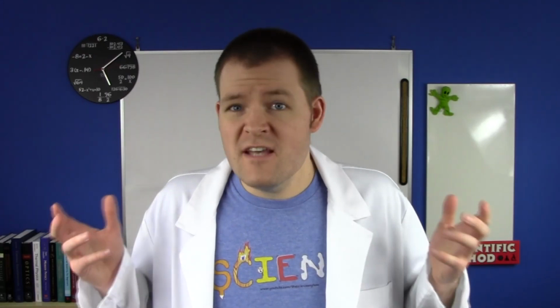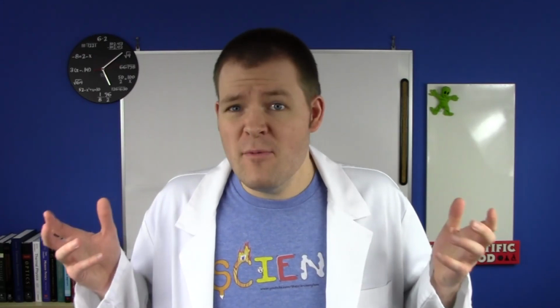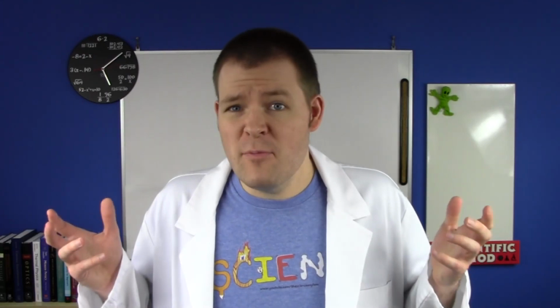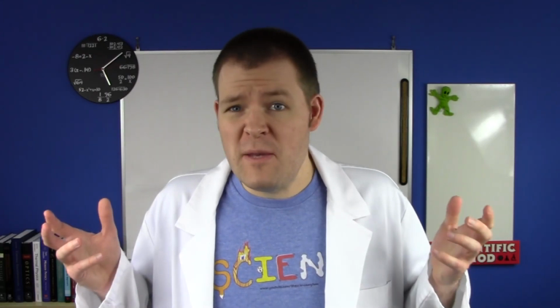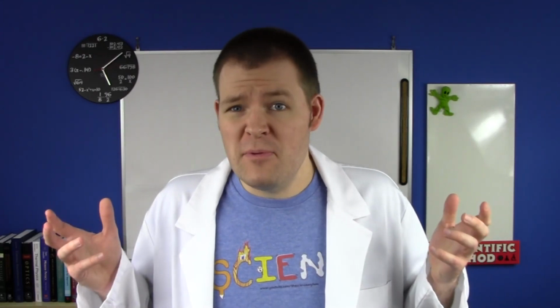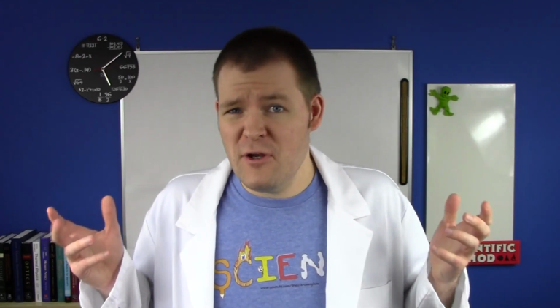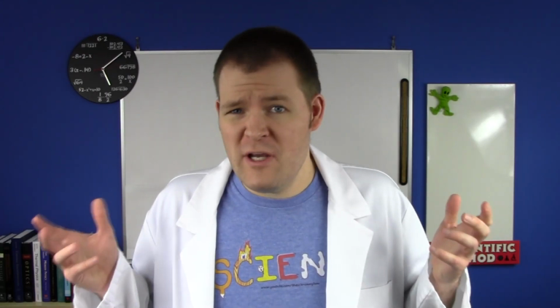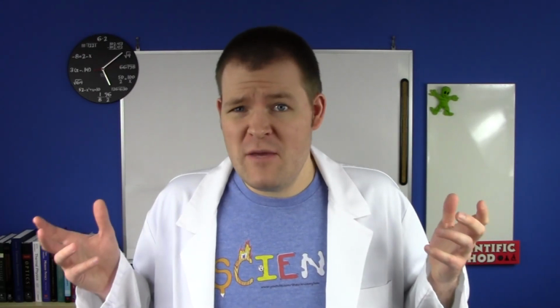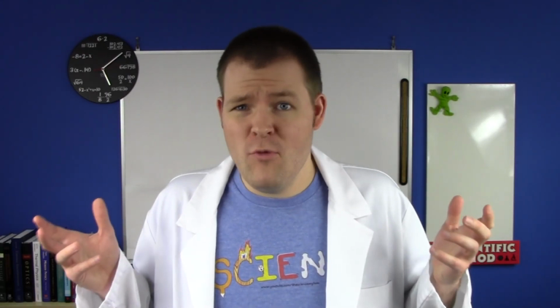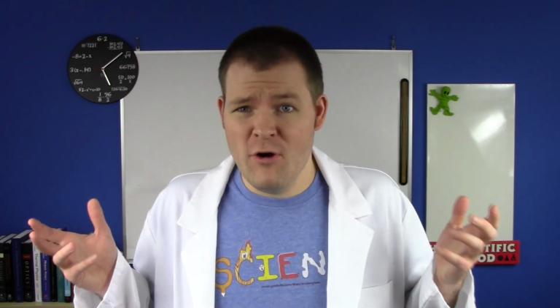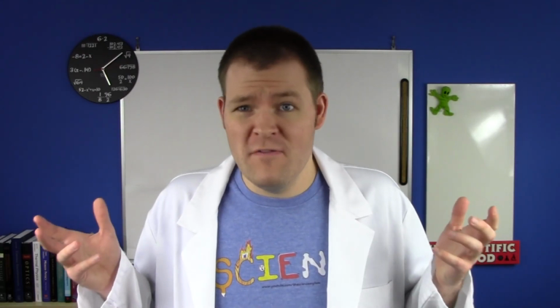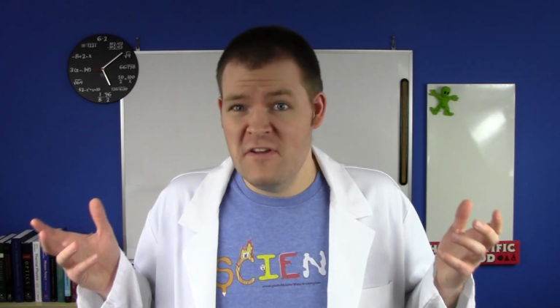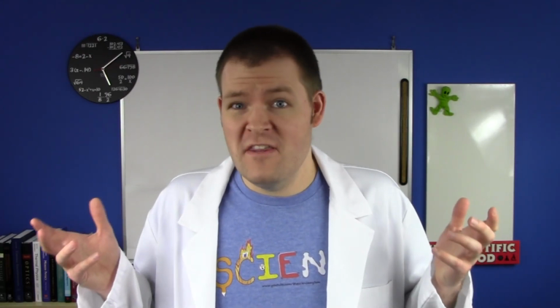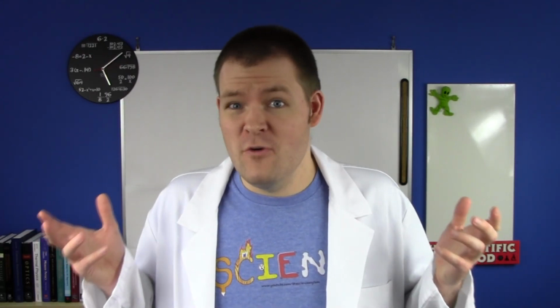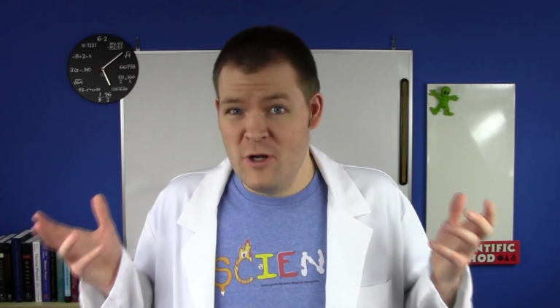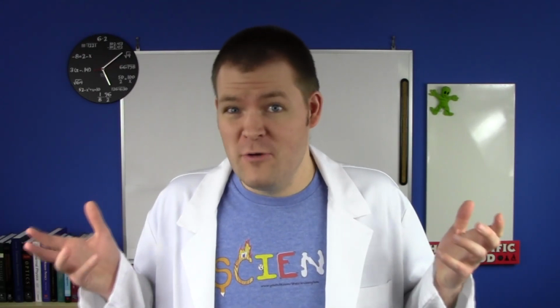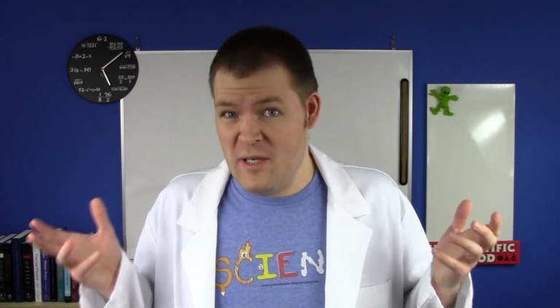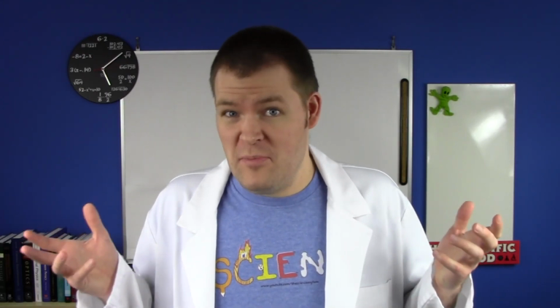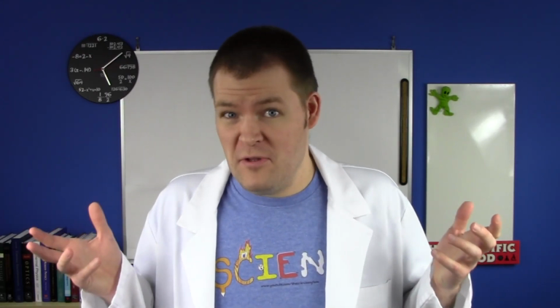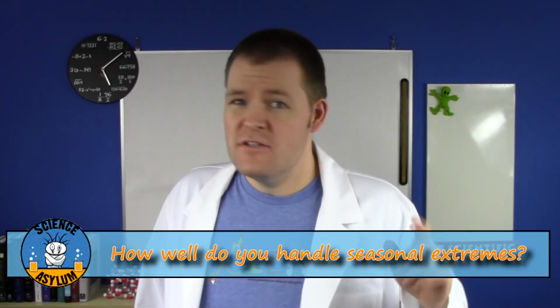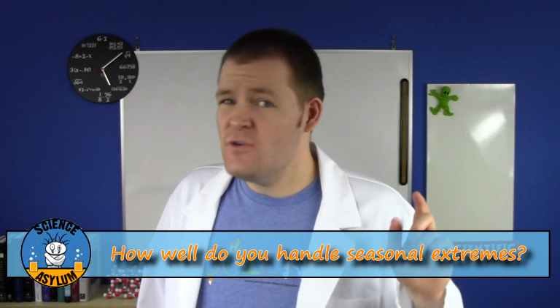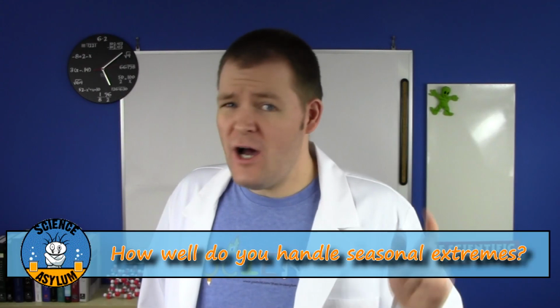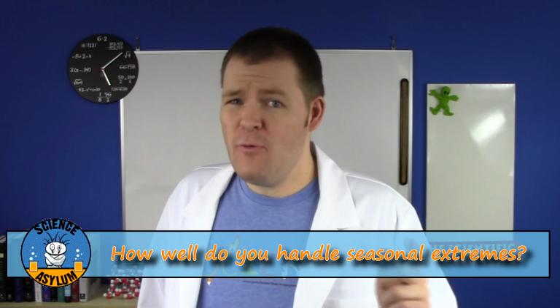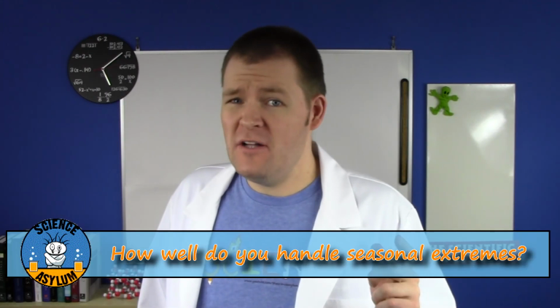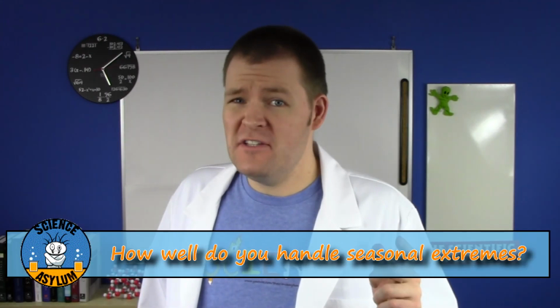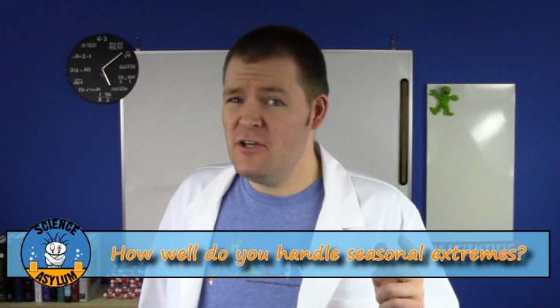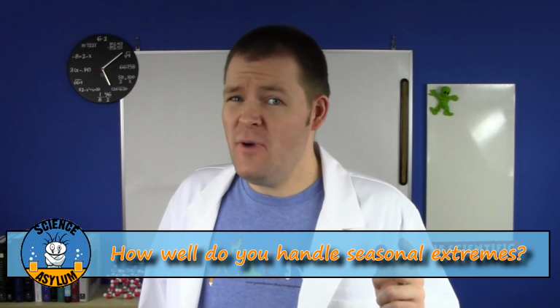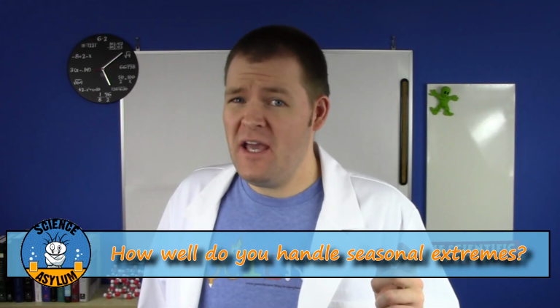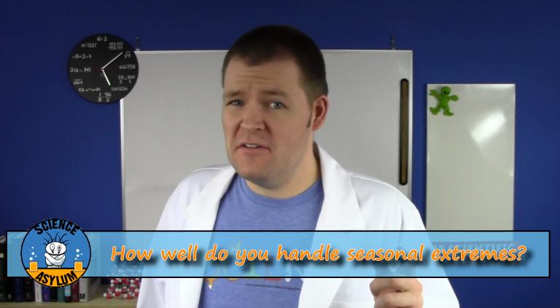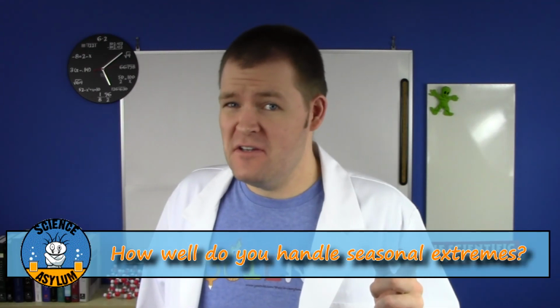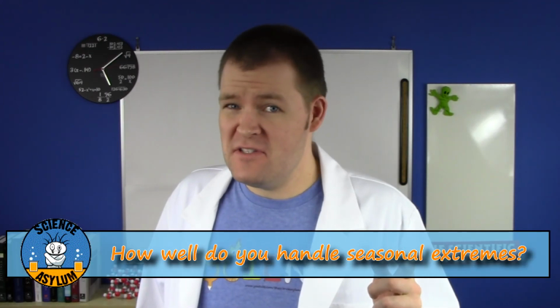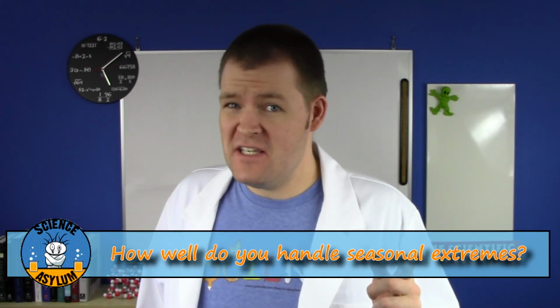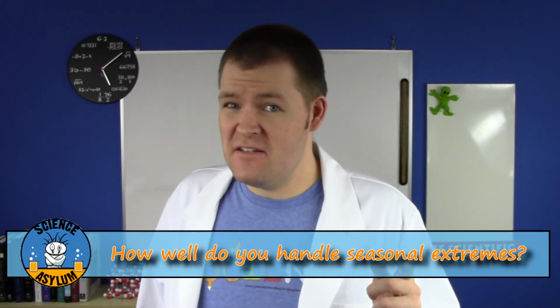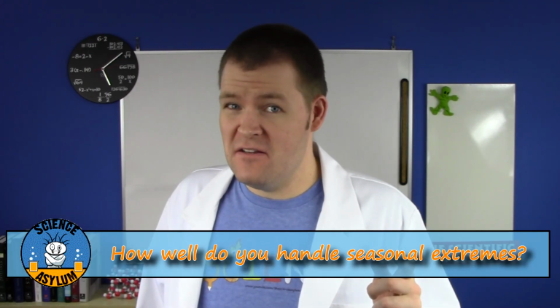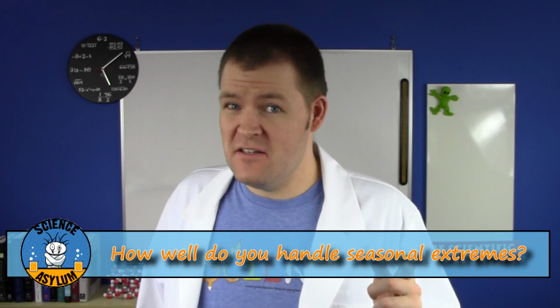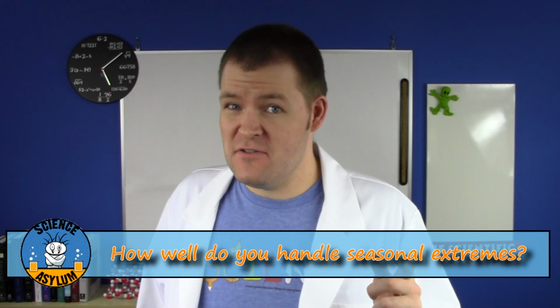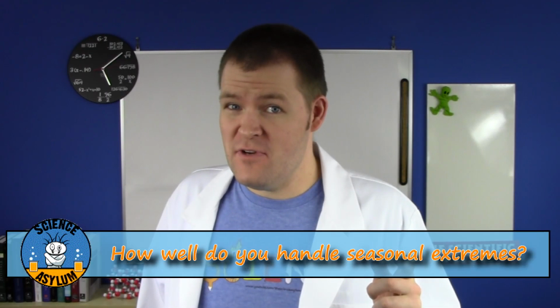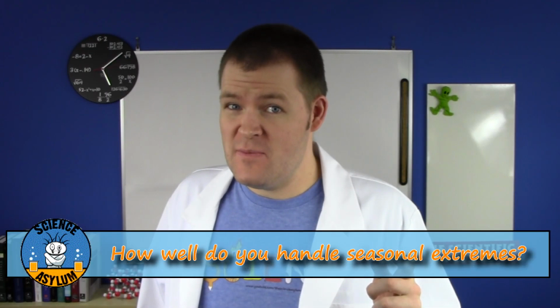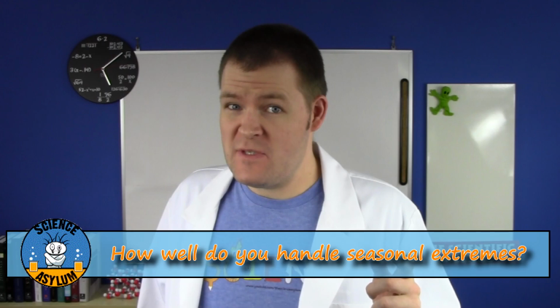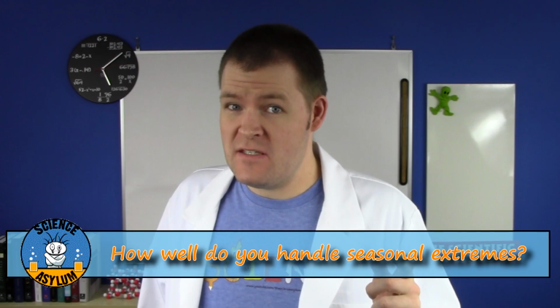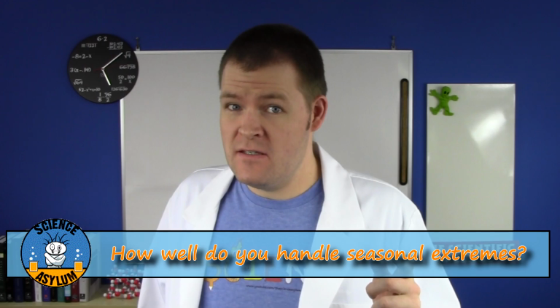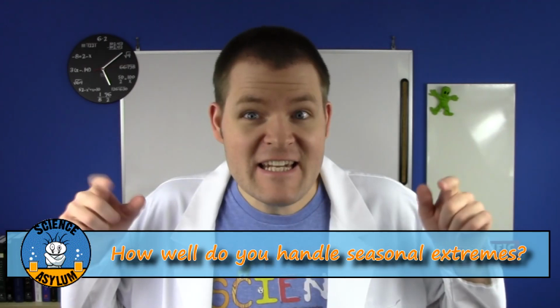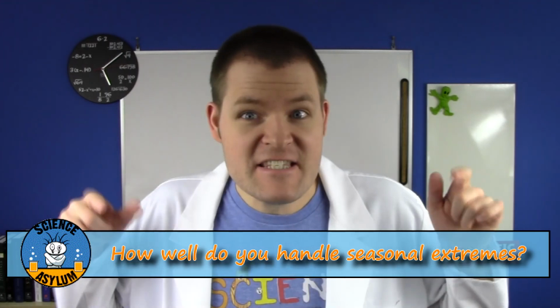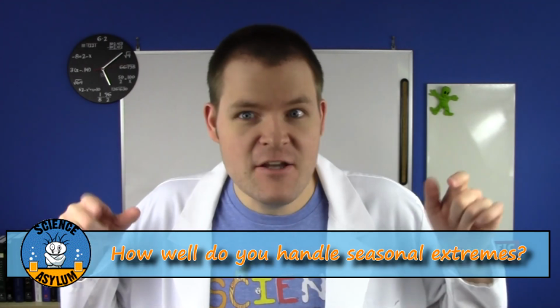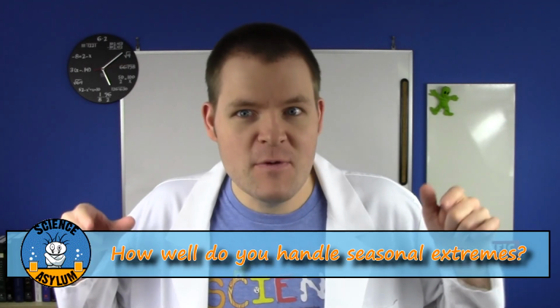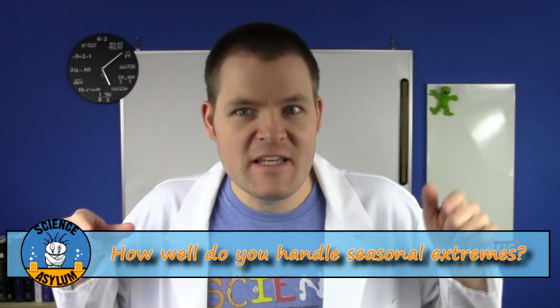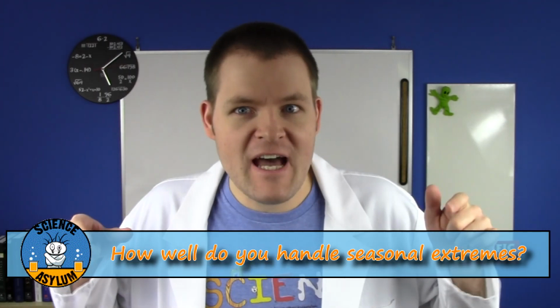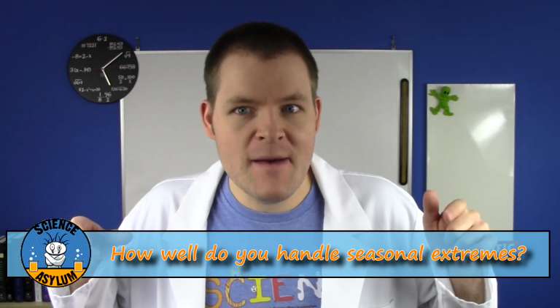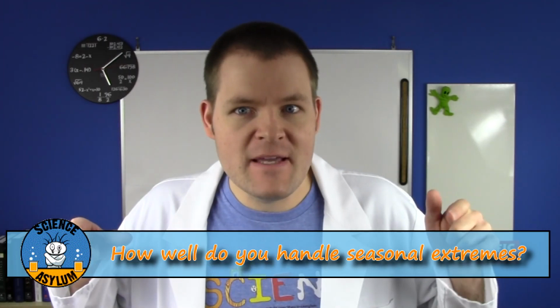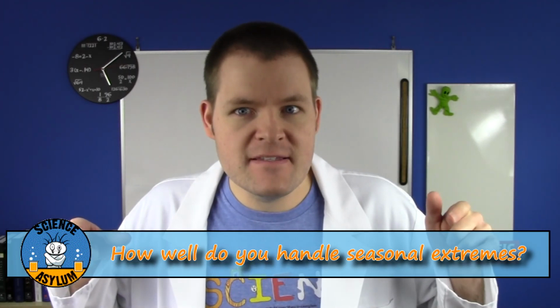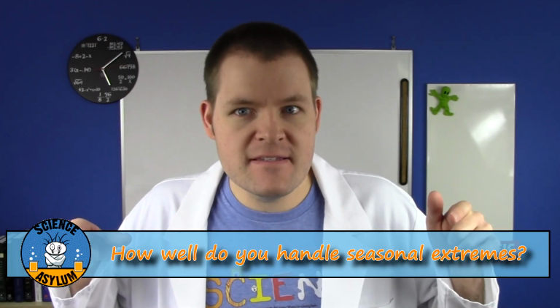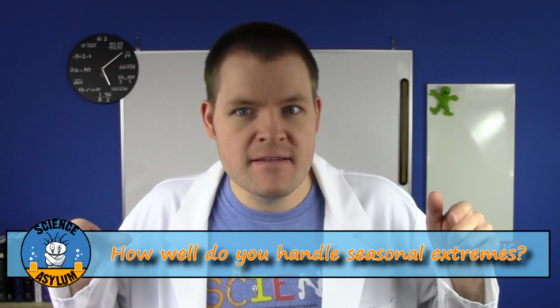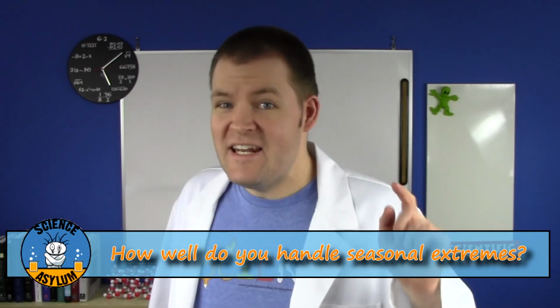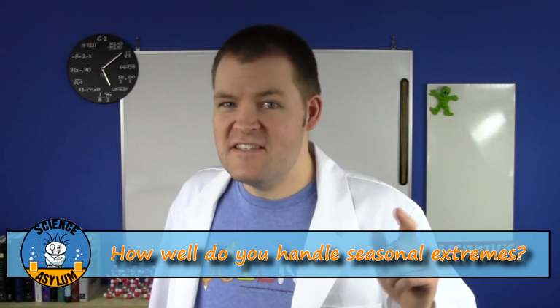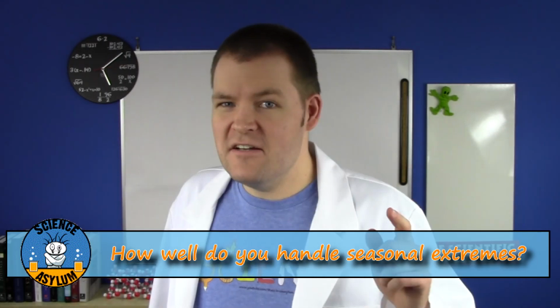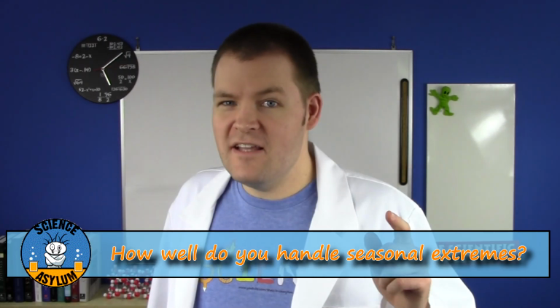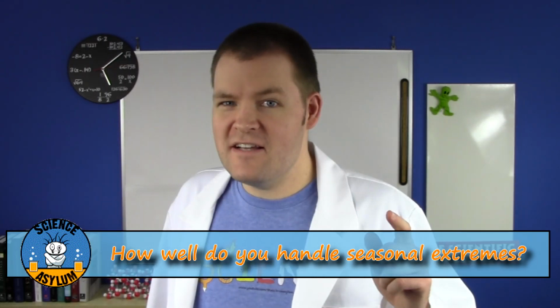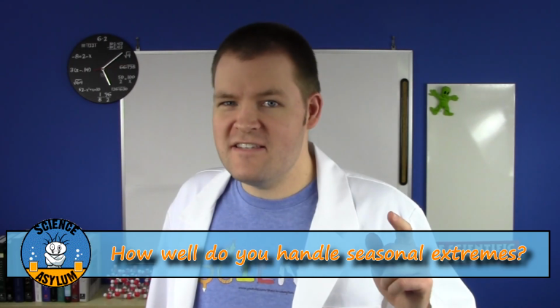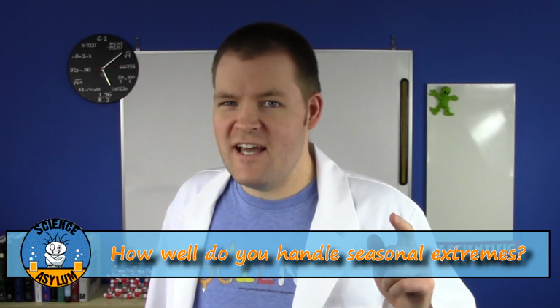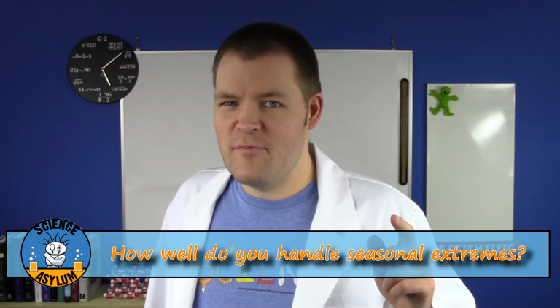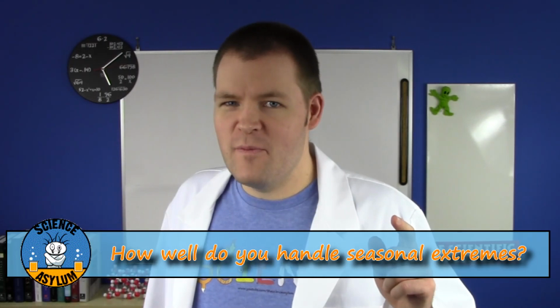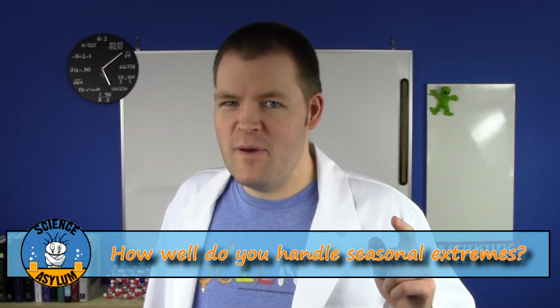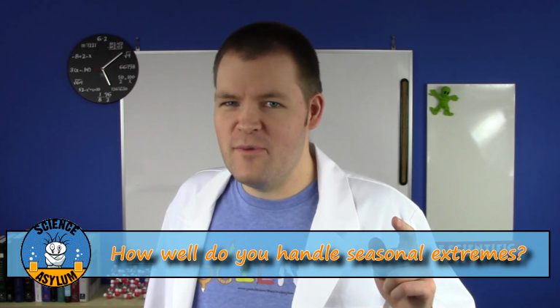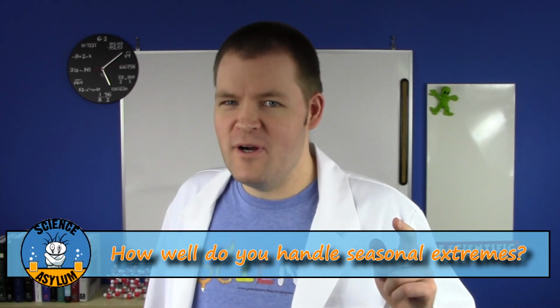So how well do you handle your seasonal extremes? Let us know in the comments. And until next time, remember, it's okay to be a little crazy.